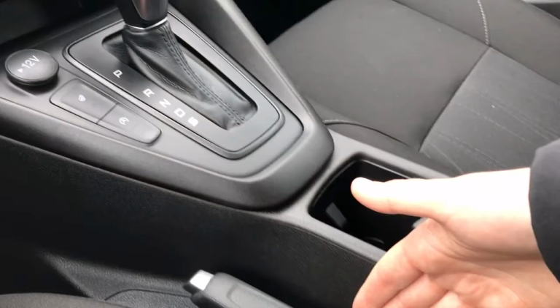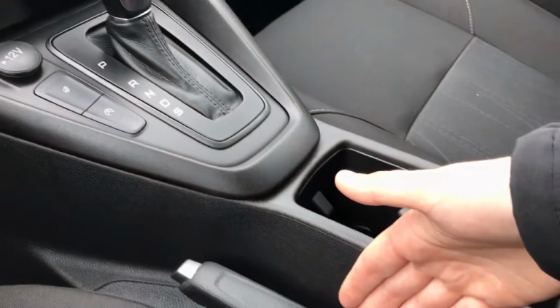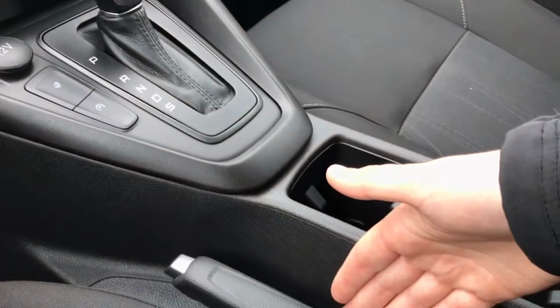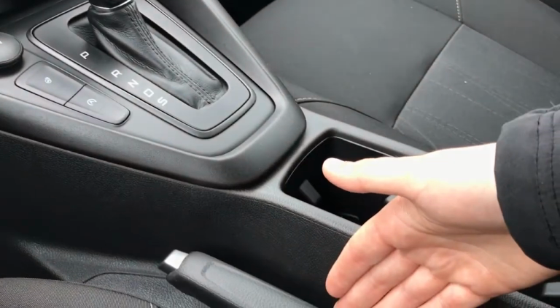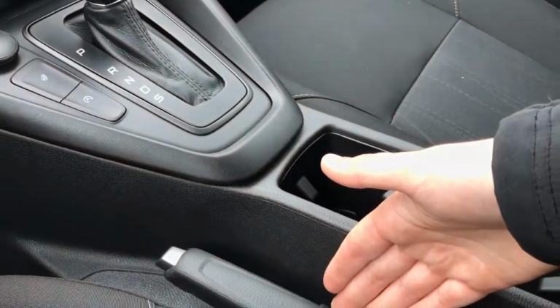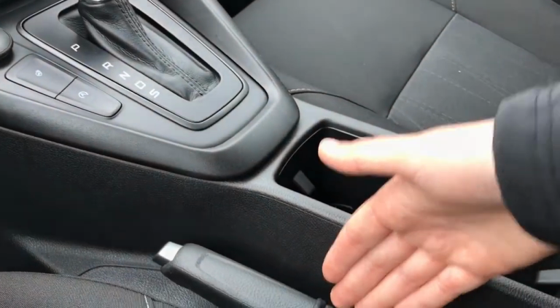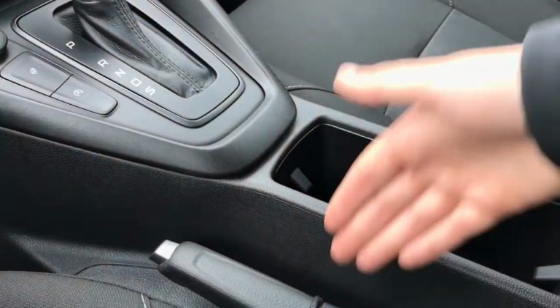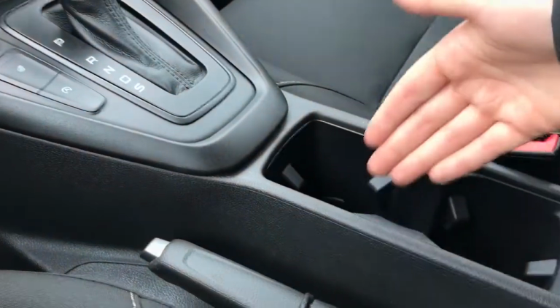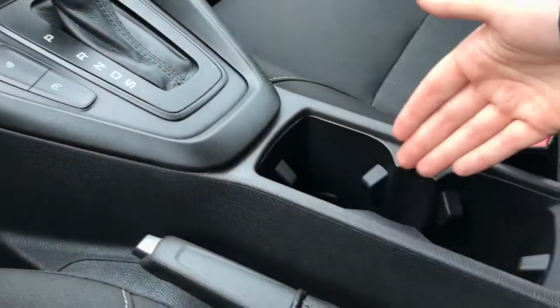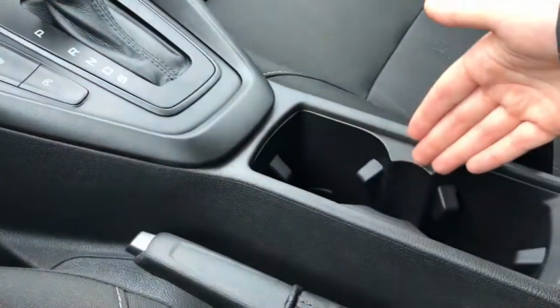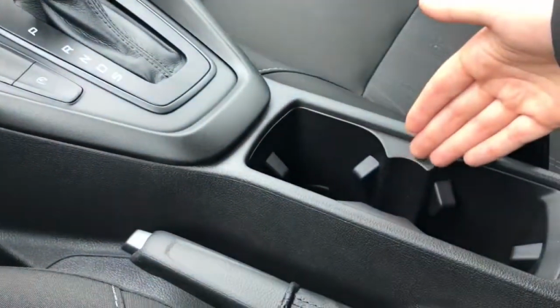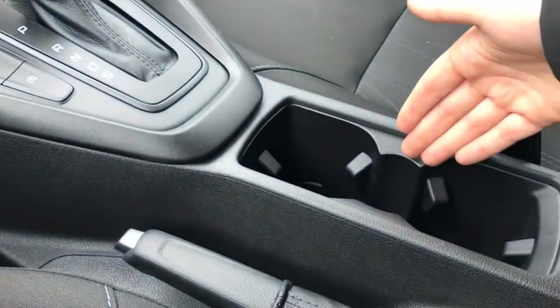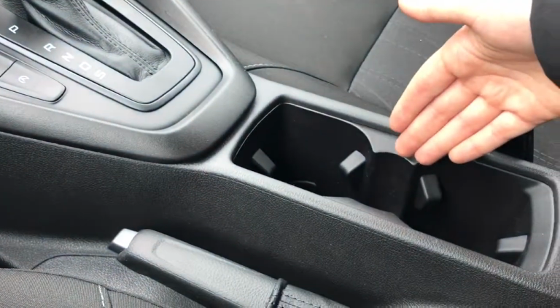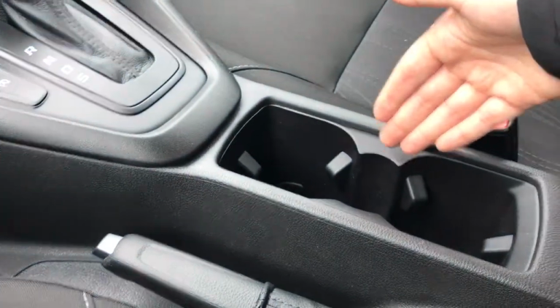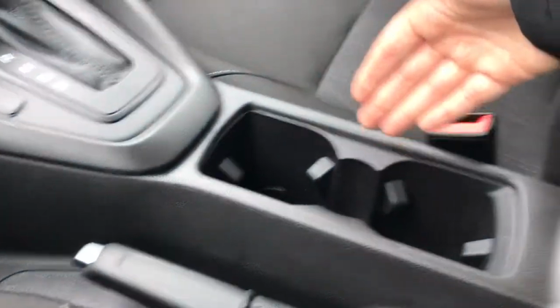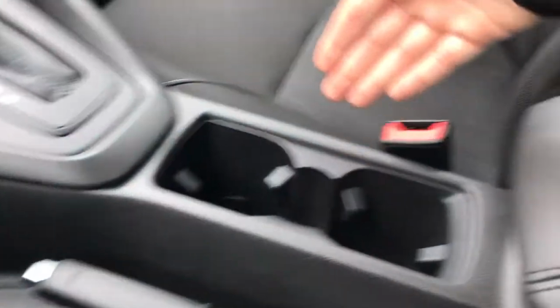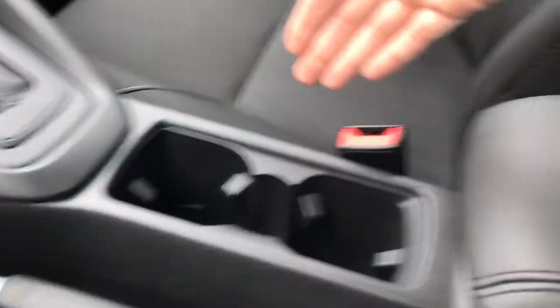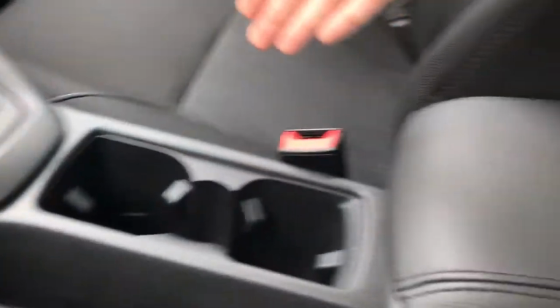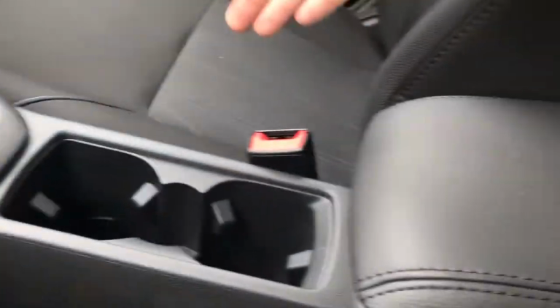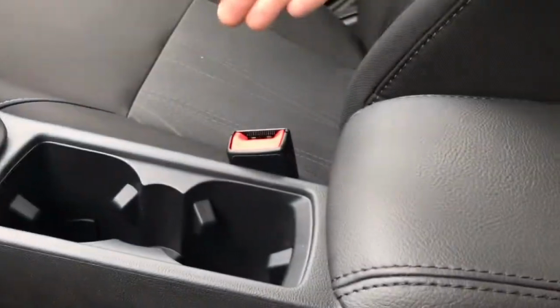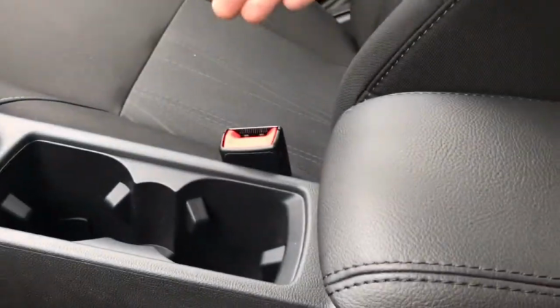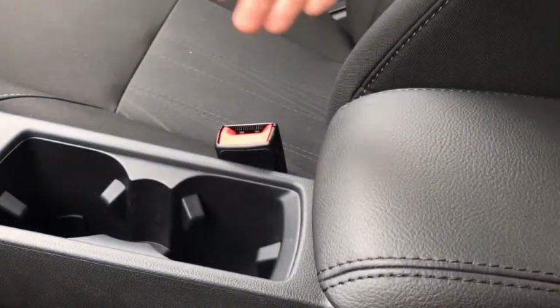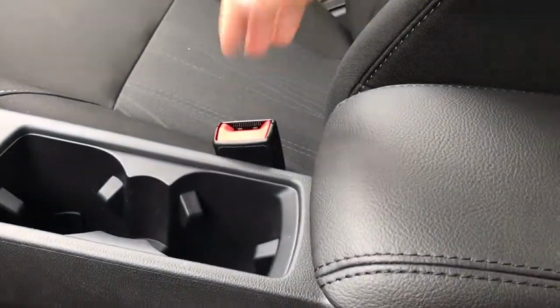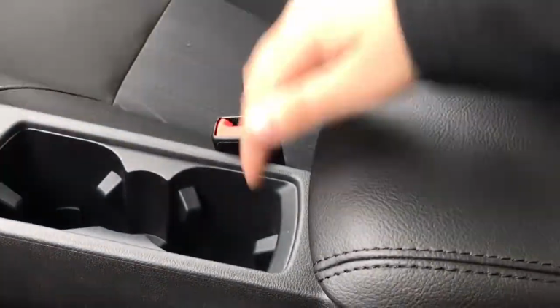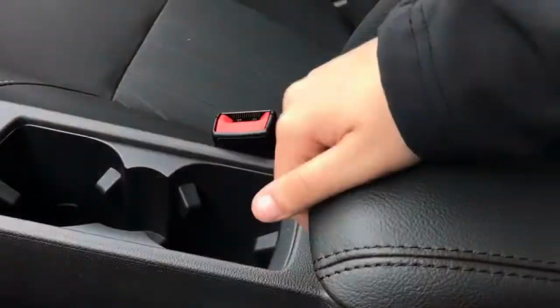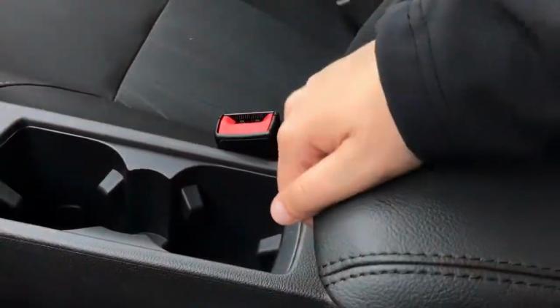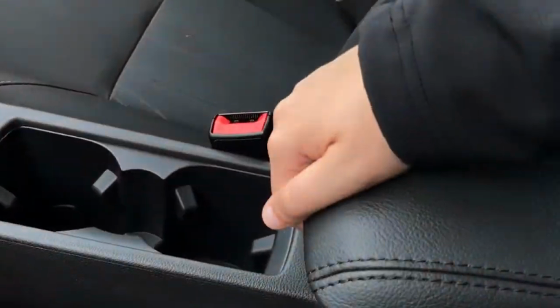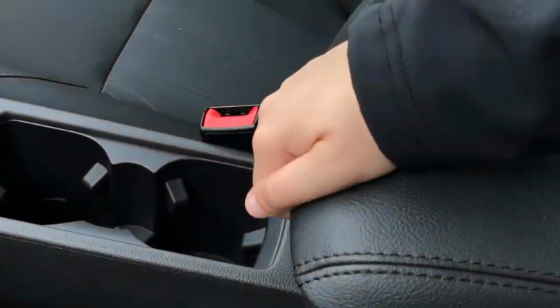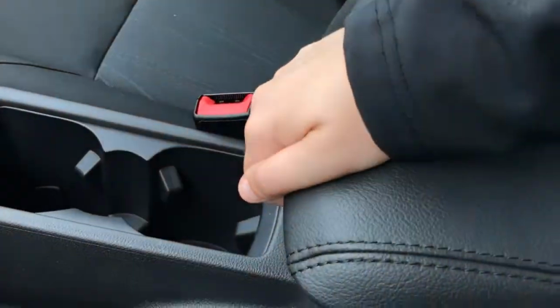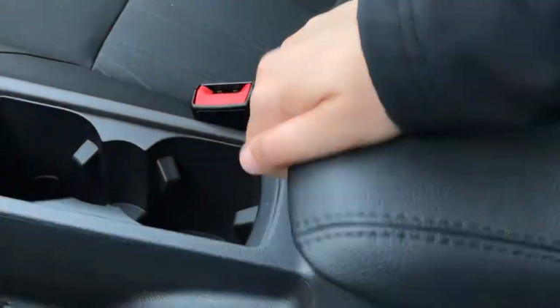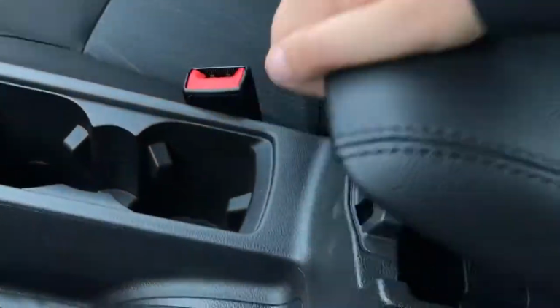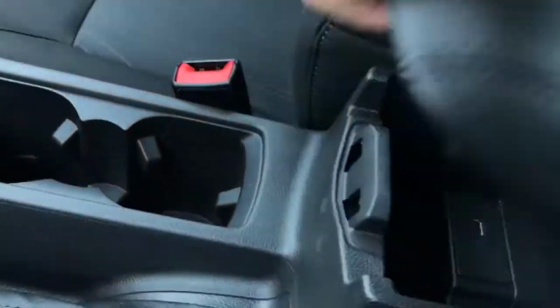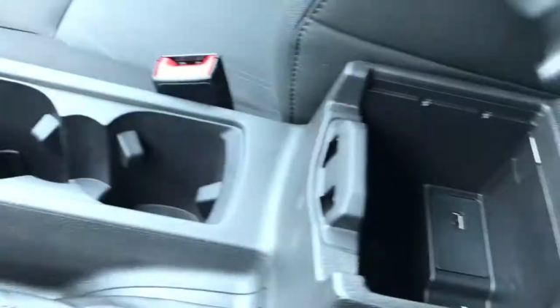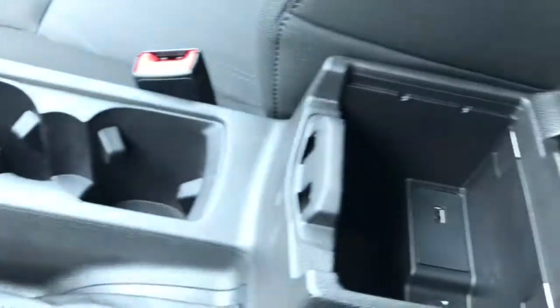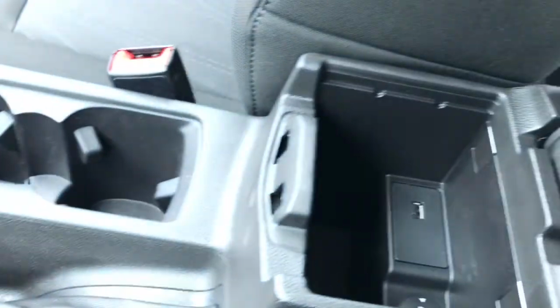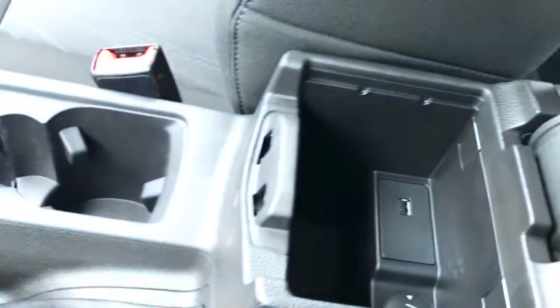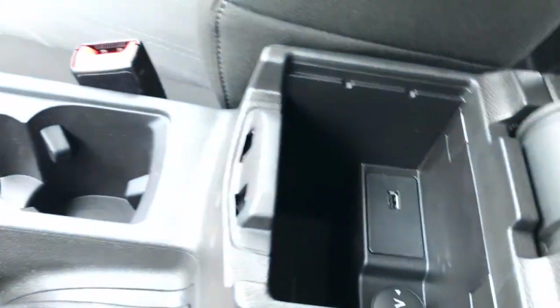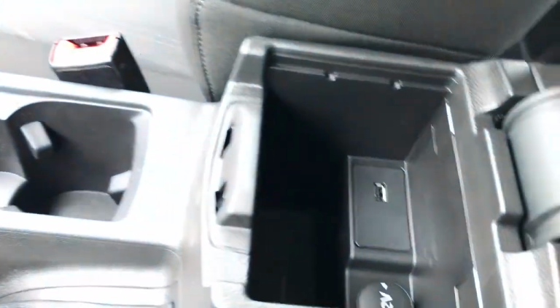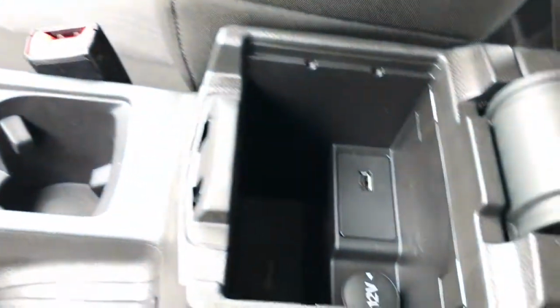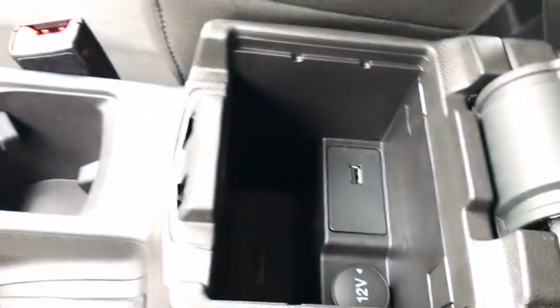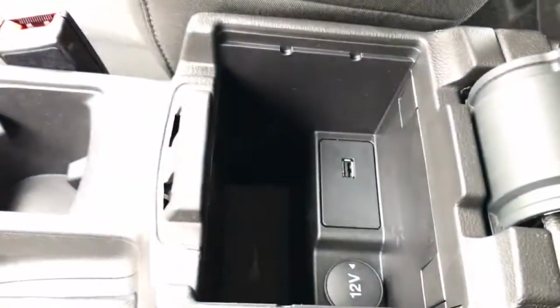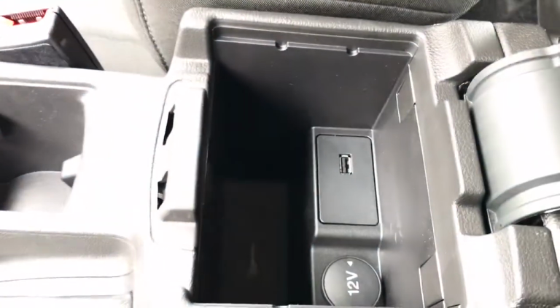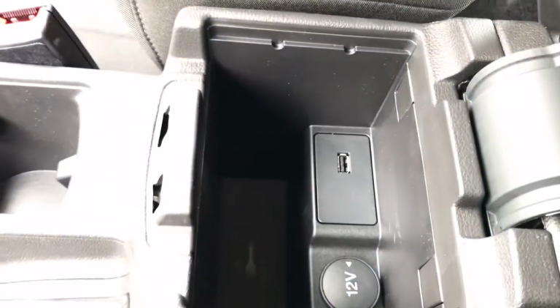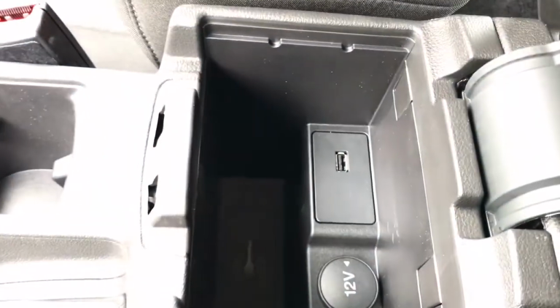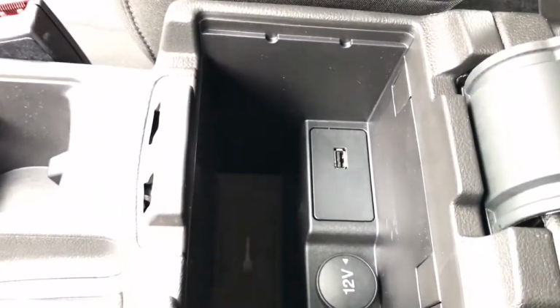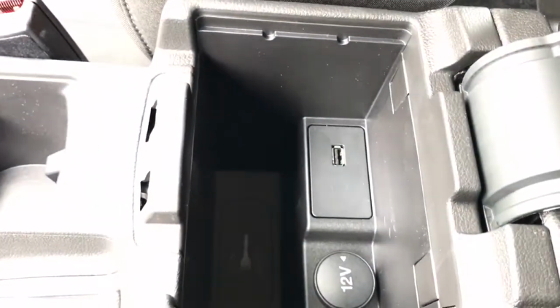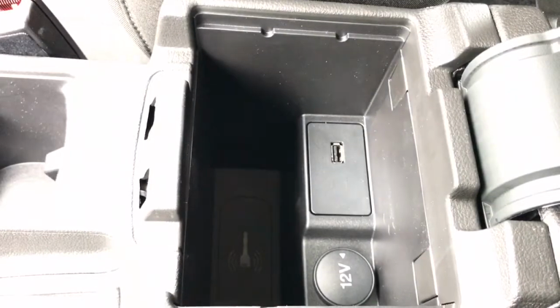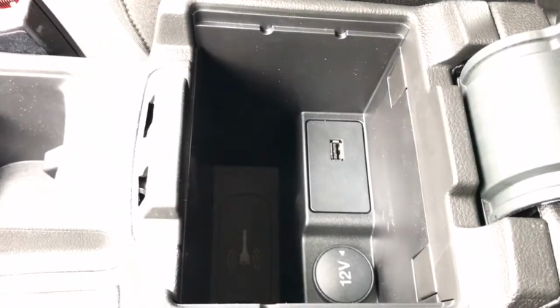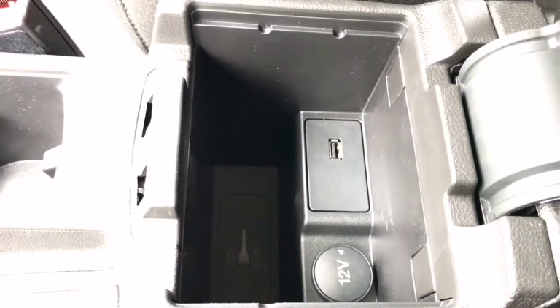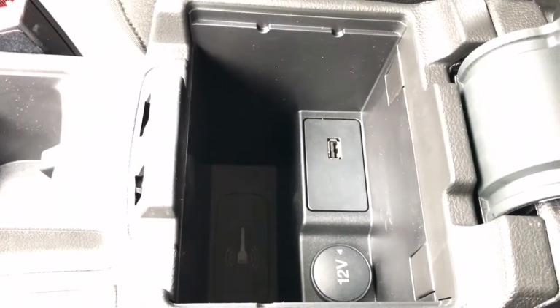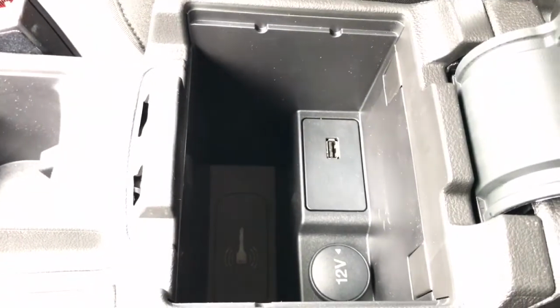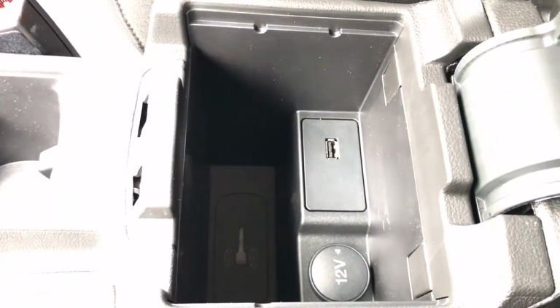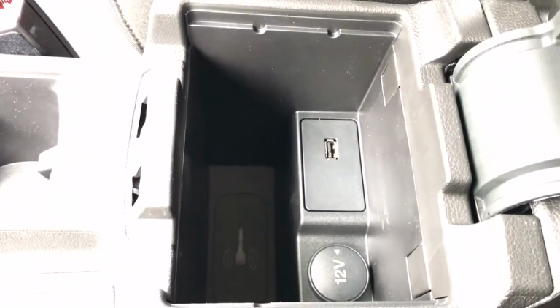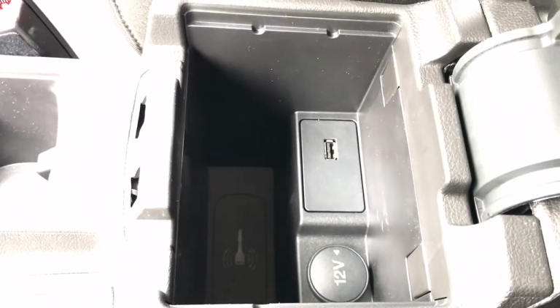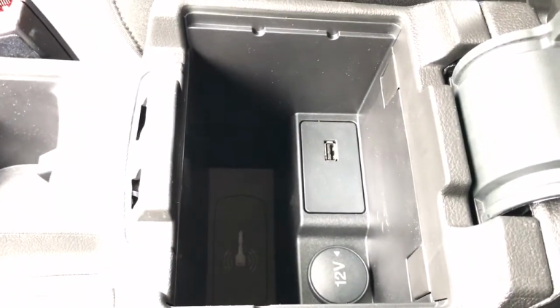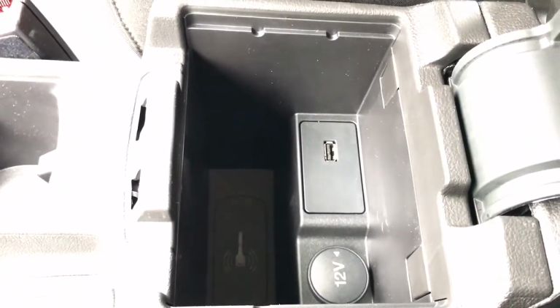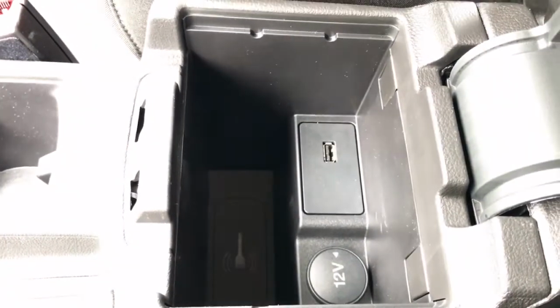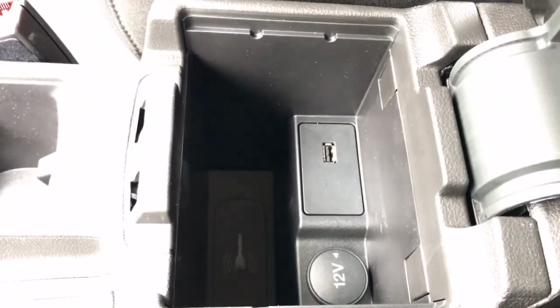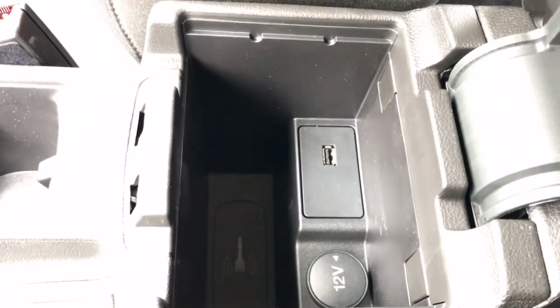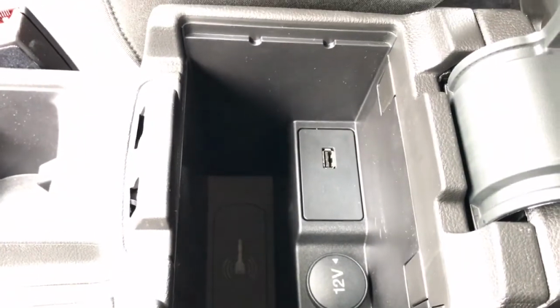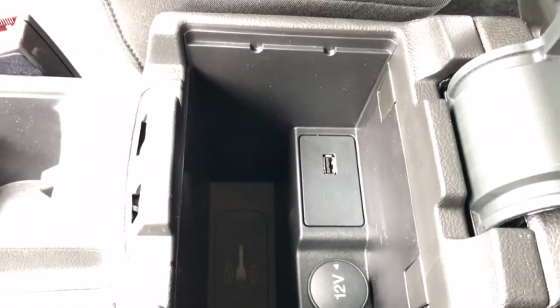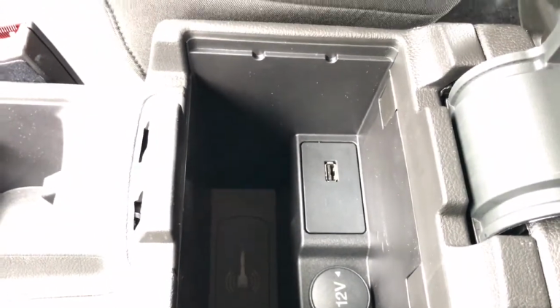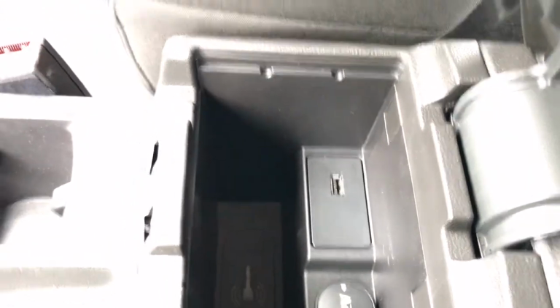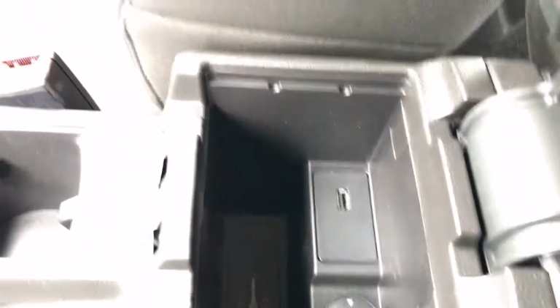Emergency brake, a couple of cupholders, and in your armrest there's a clip on the end — give that a press. There's plenty of storage in there as well as a 12-volt outlet and USB.